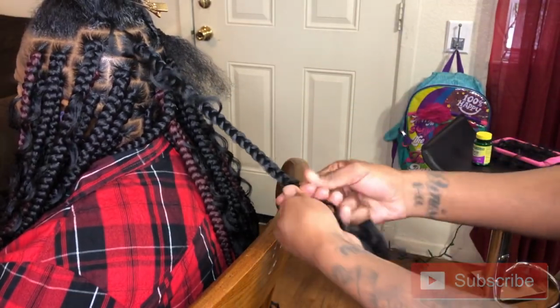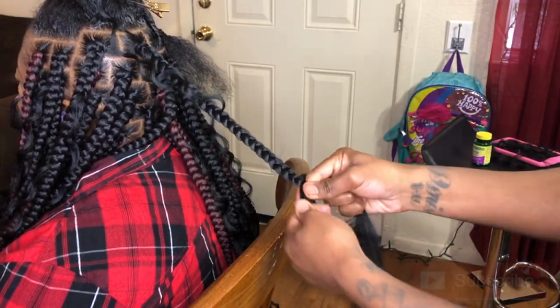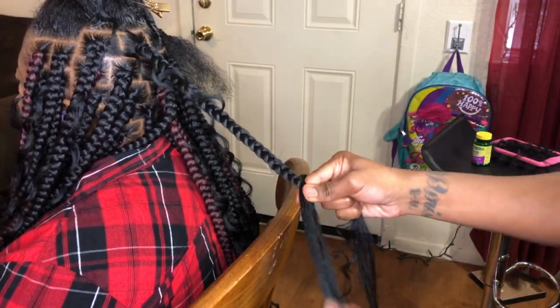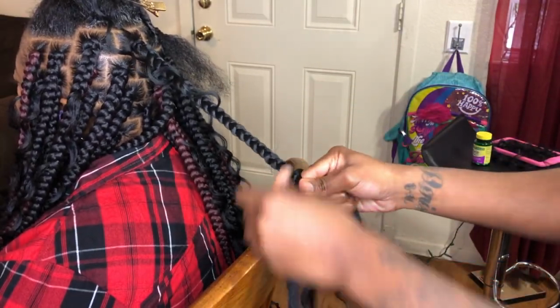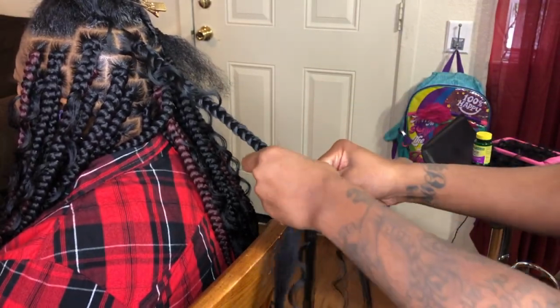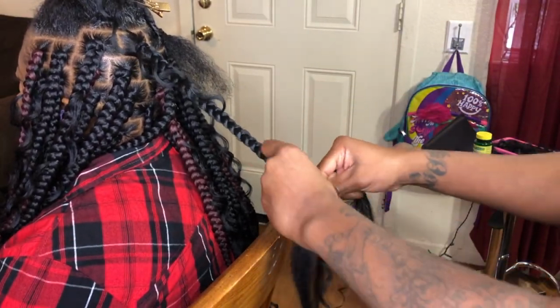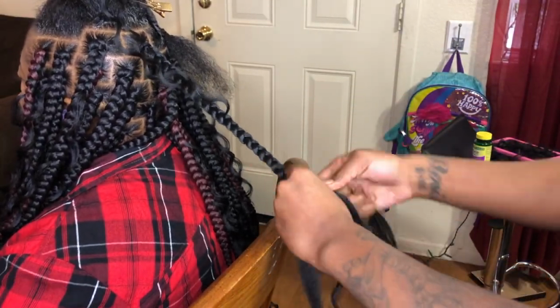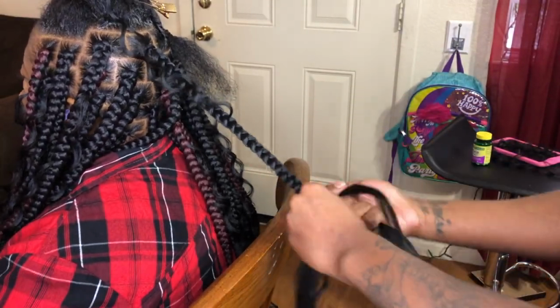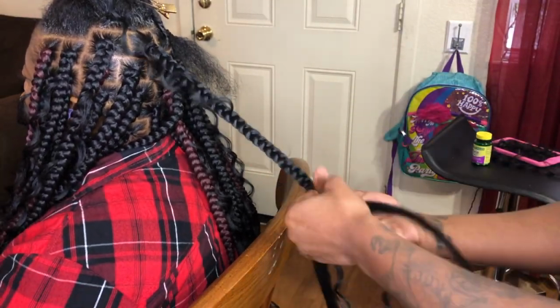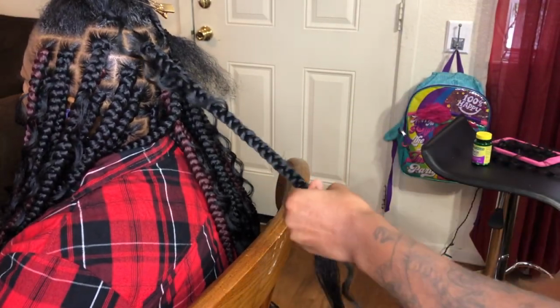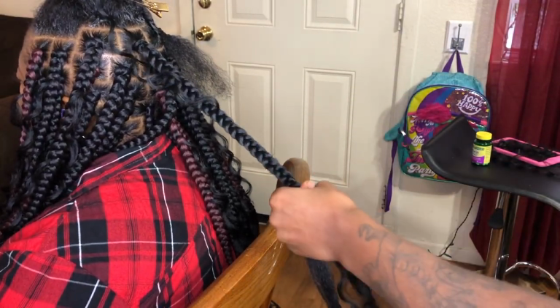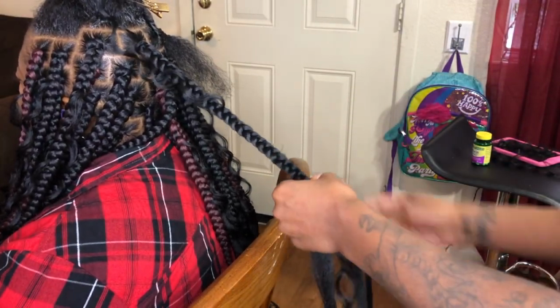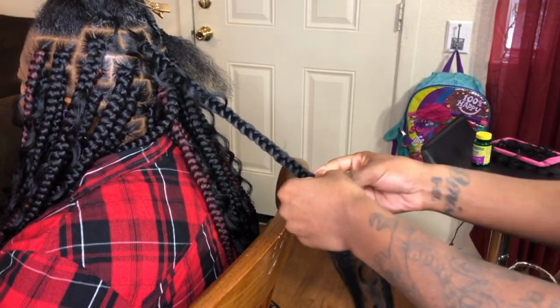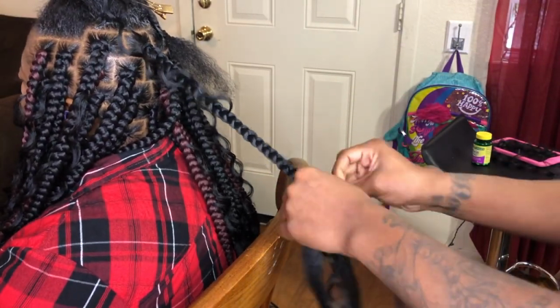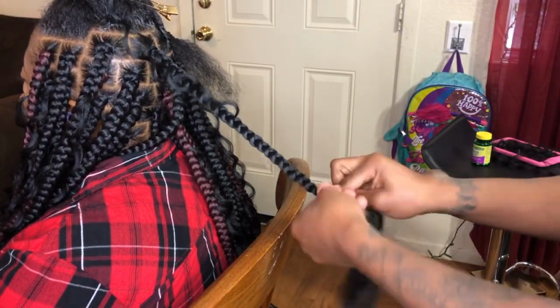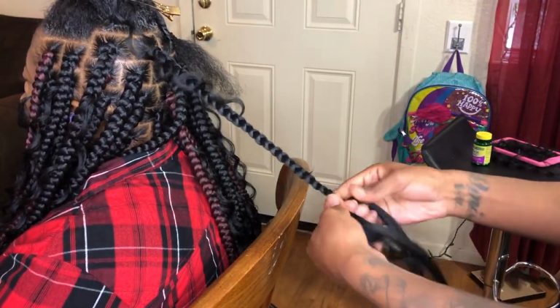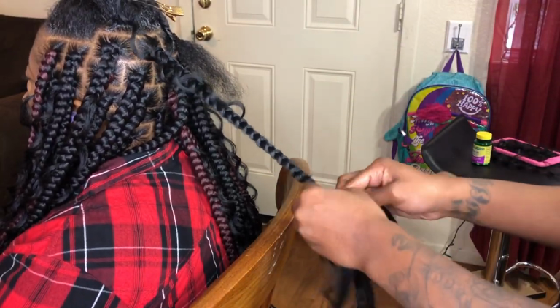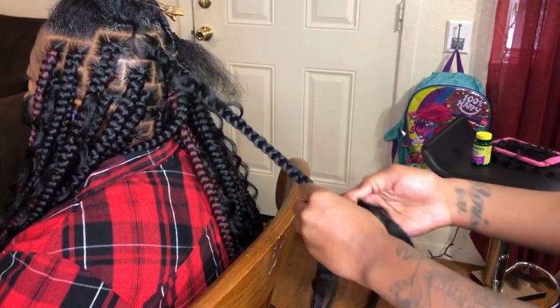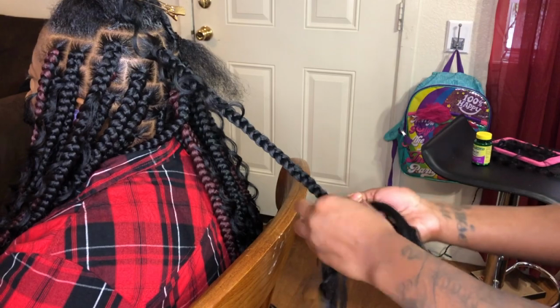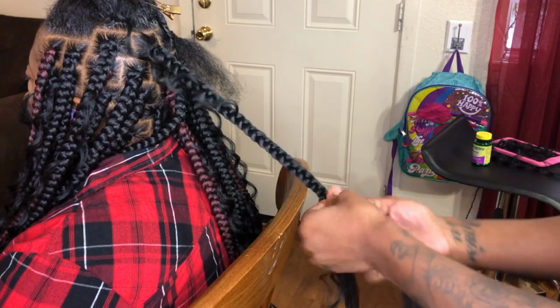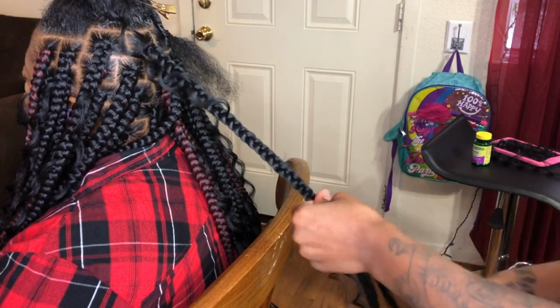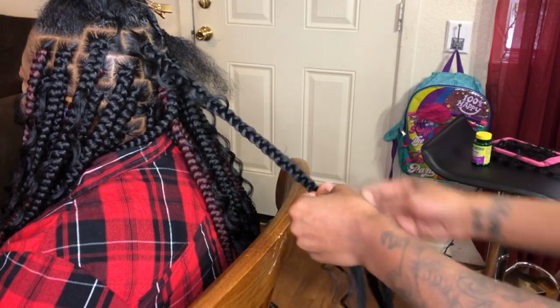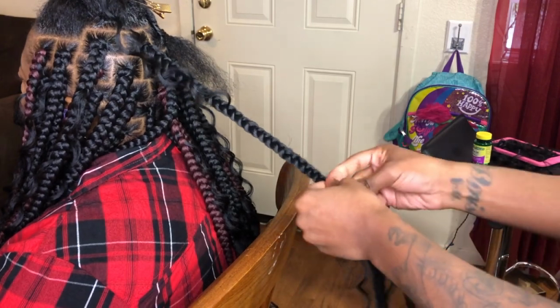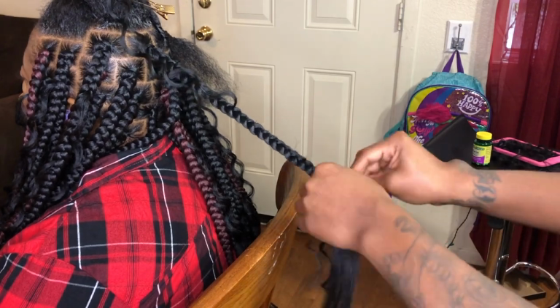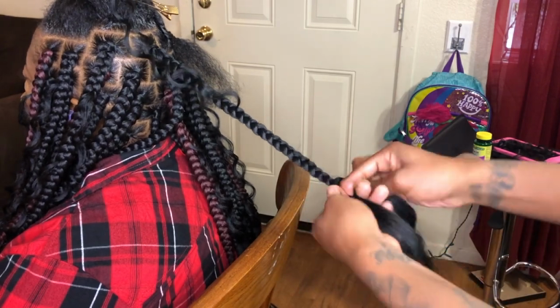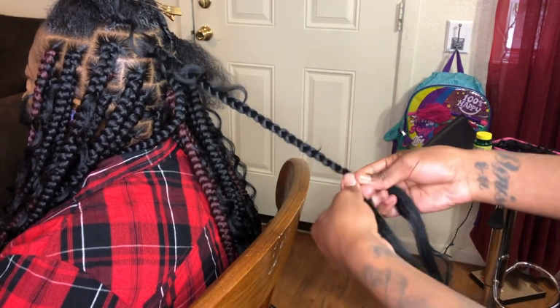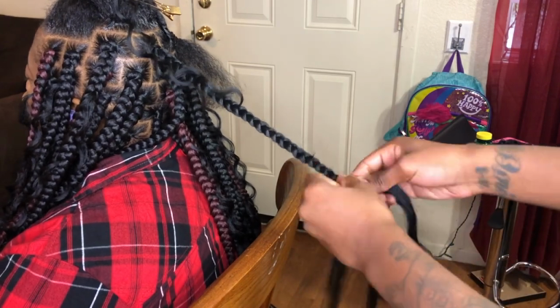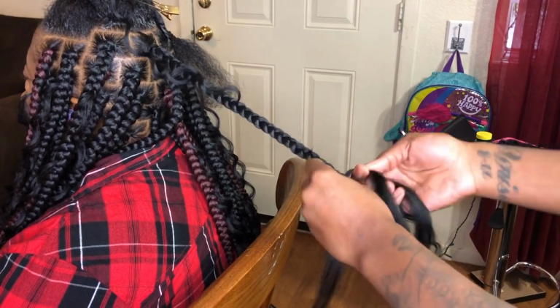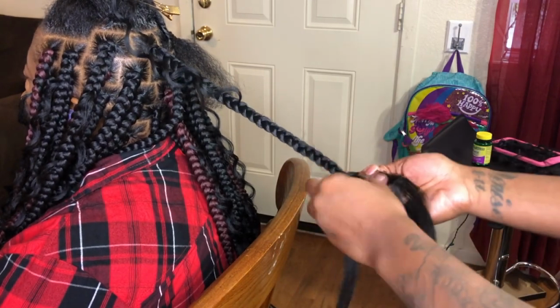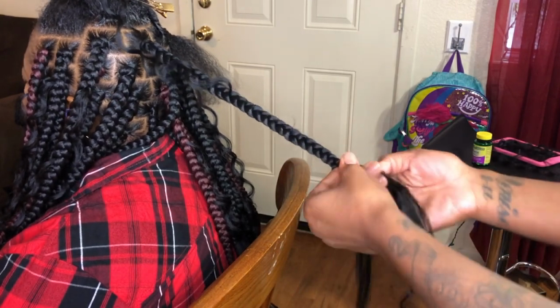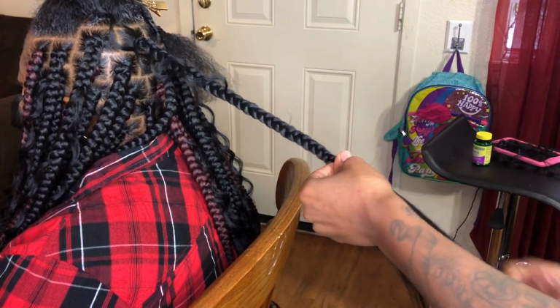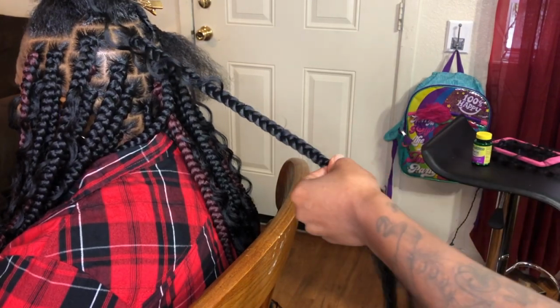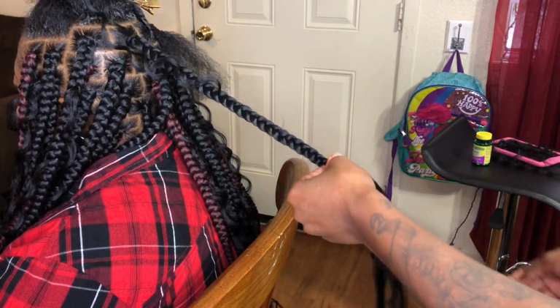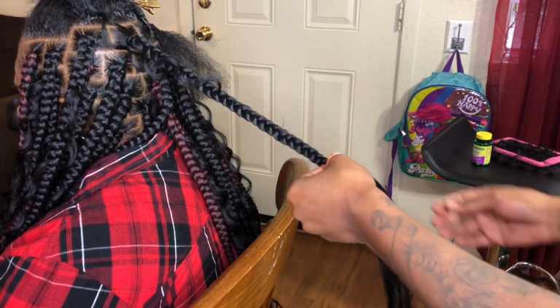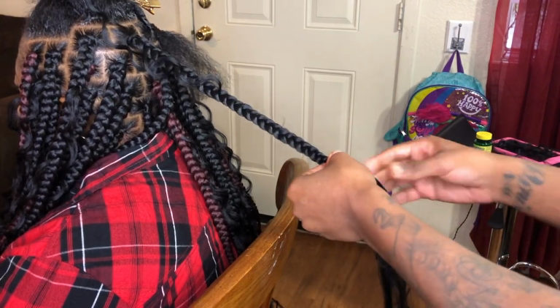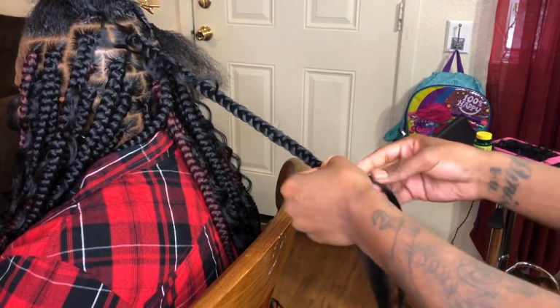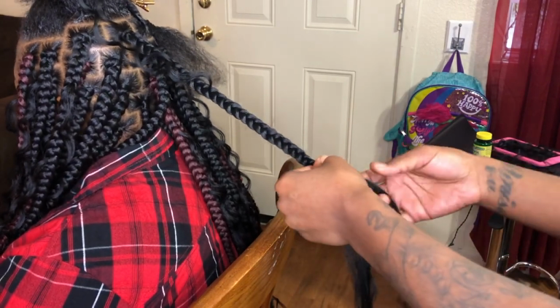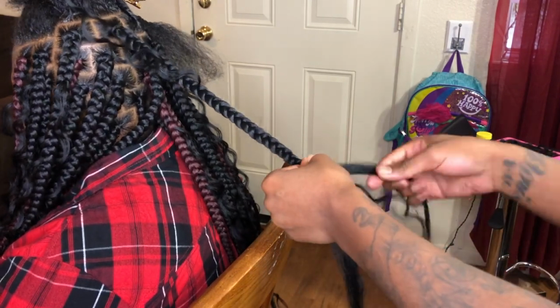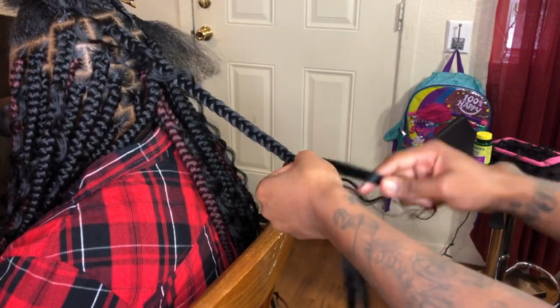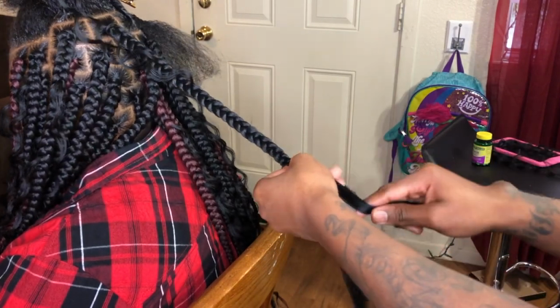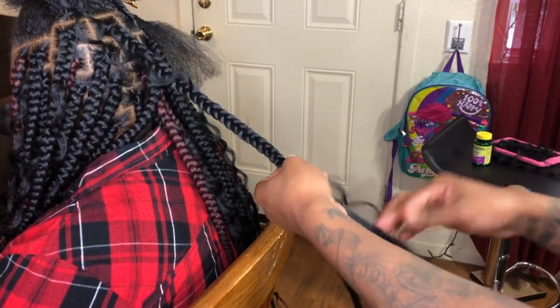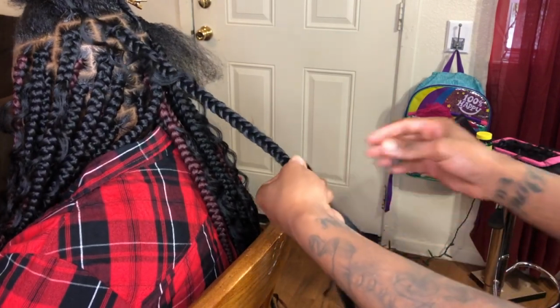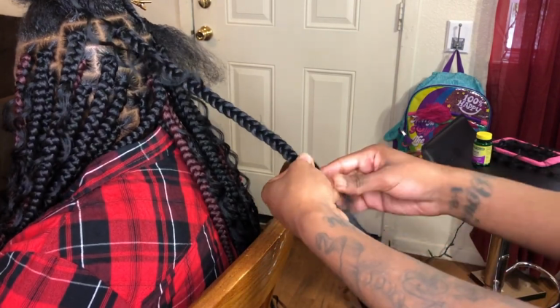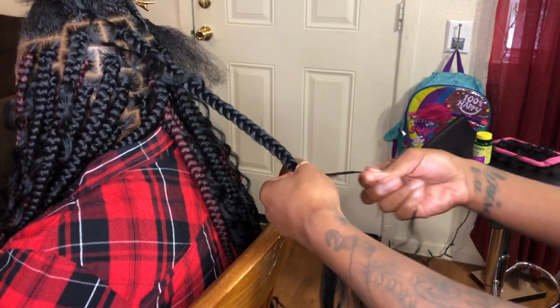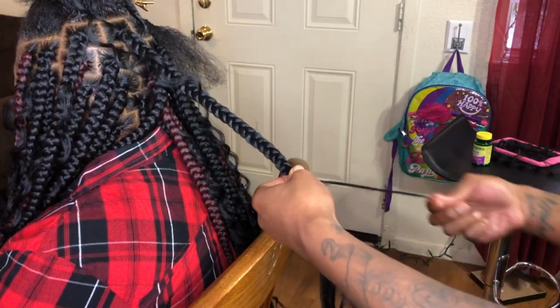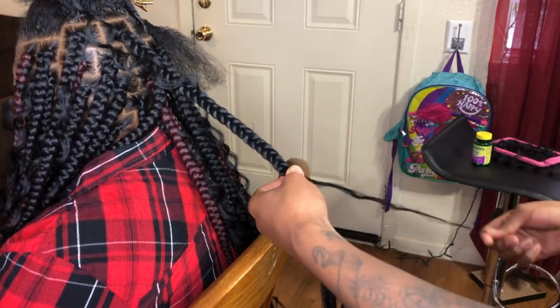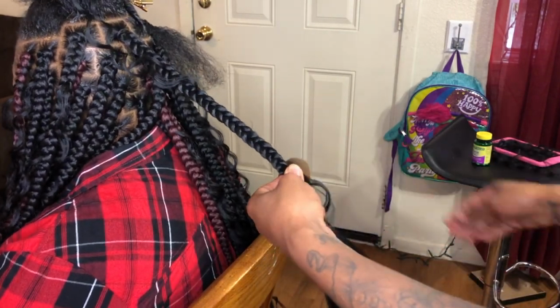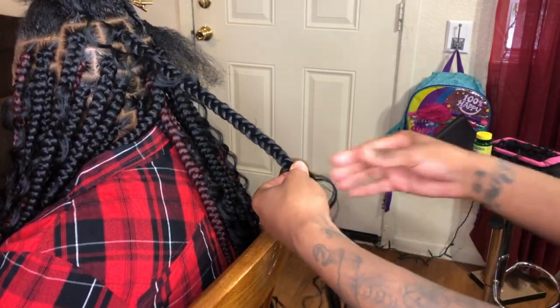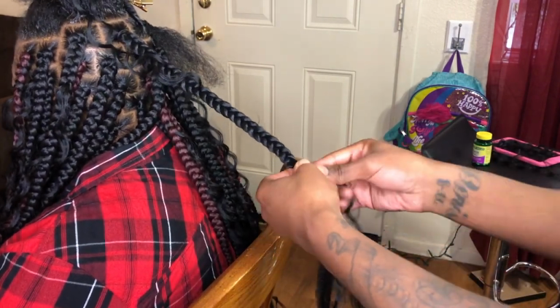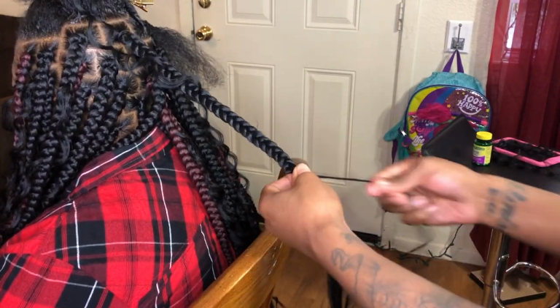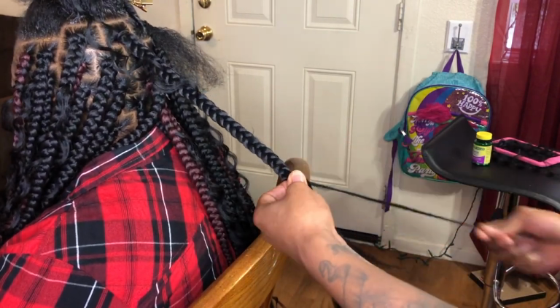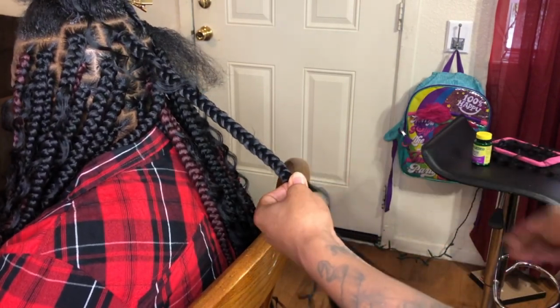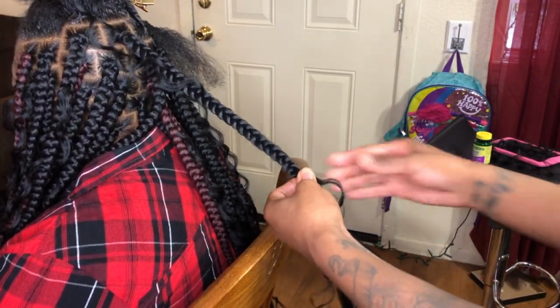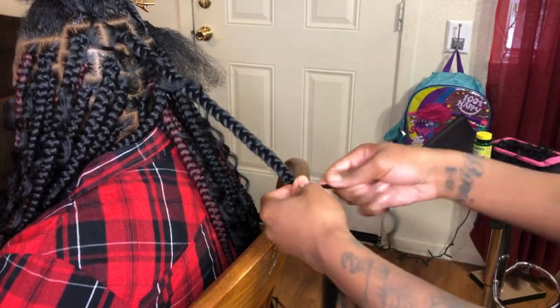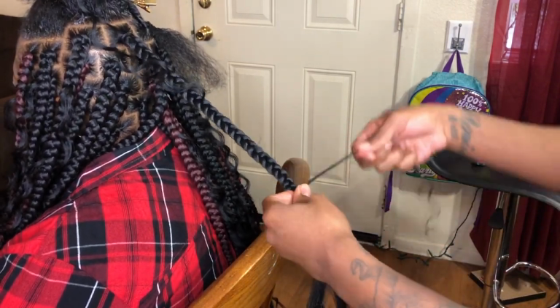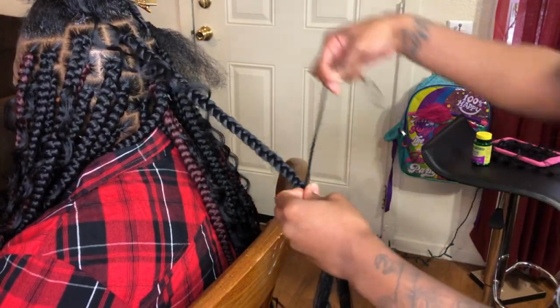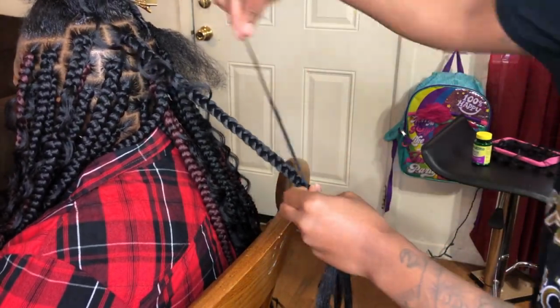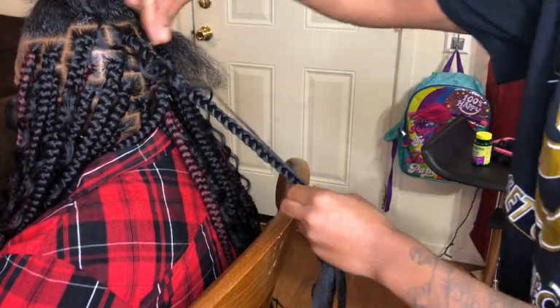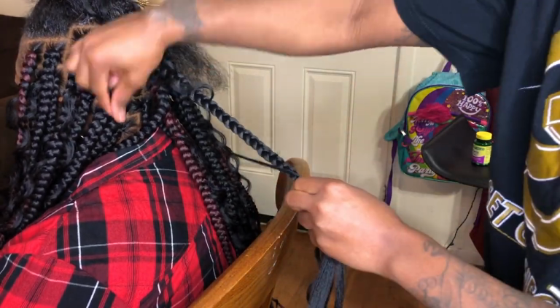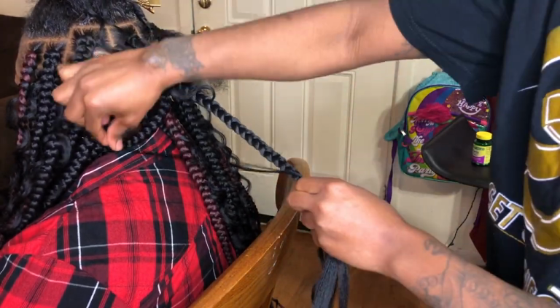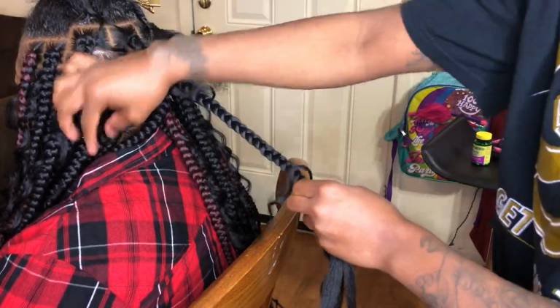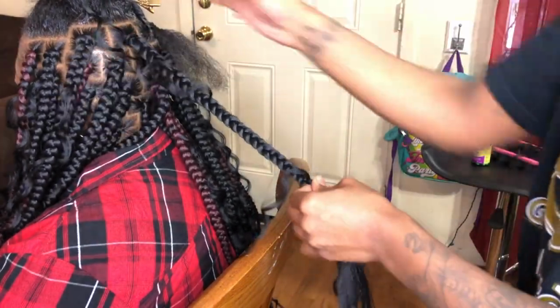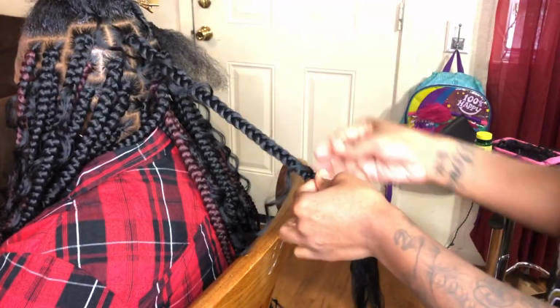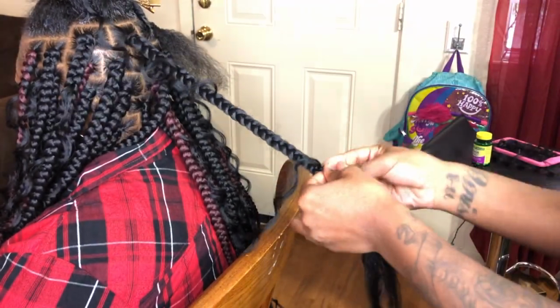Now I will demonstrate numerous times how to achieve Goddess Box Braids. I hope you all enjoy — please stay to the end to see the final look.